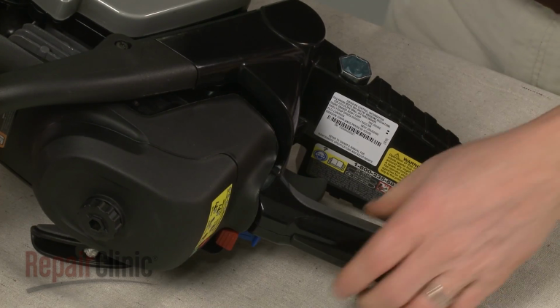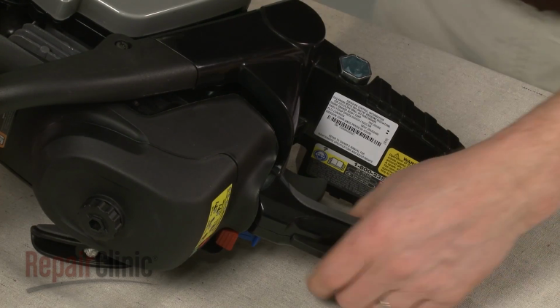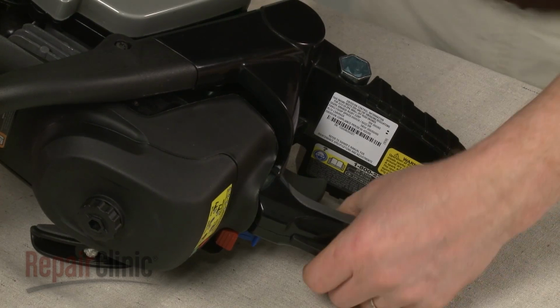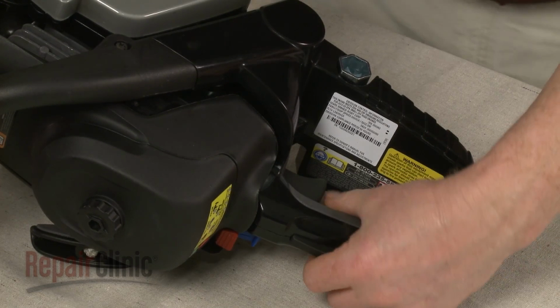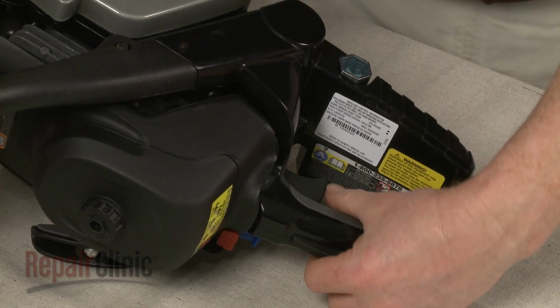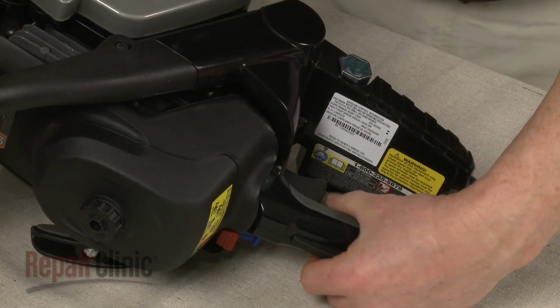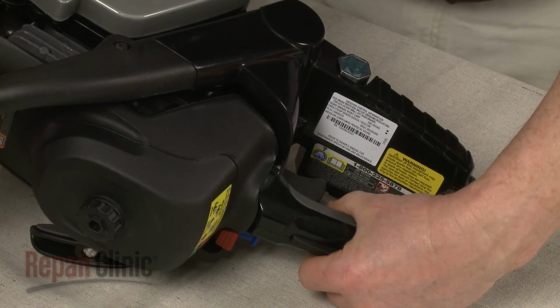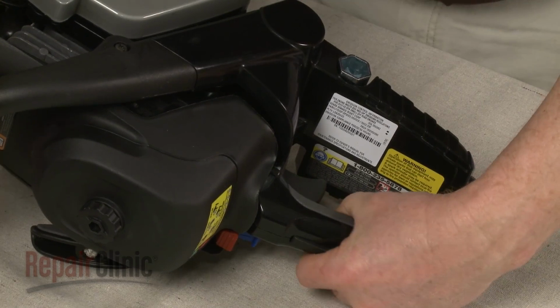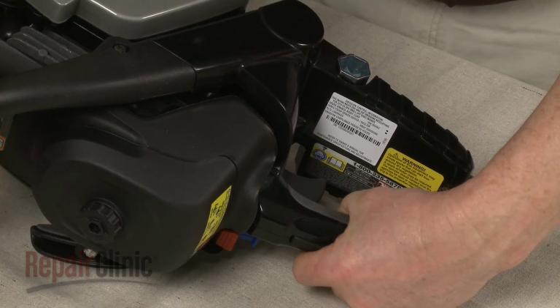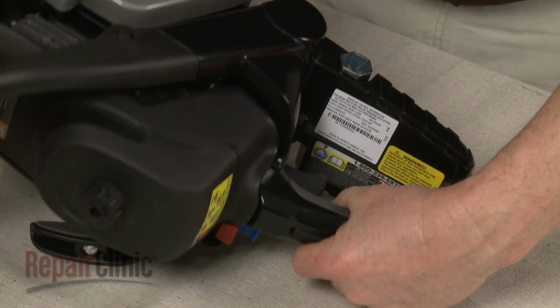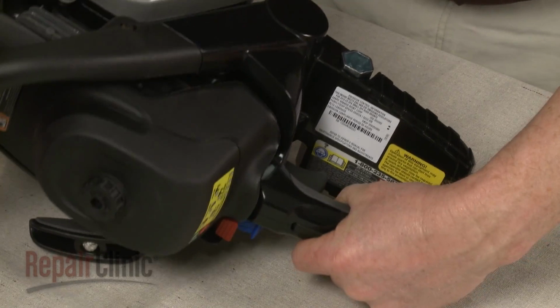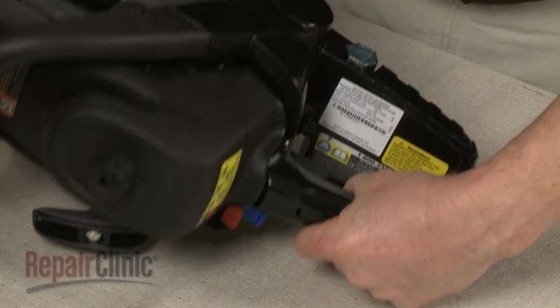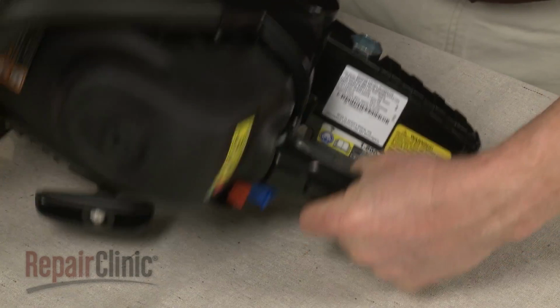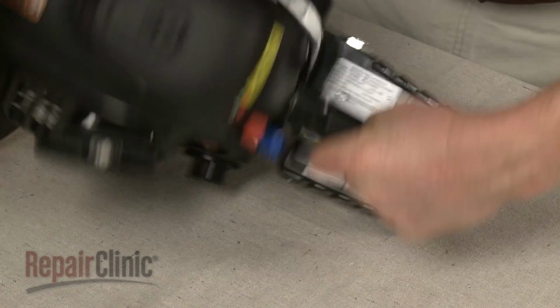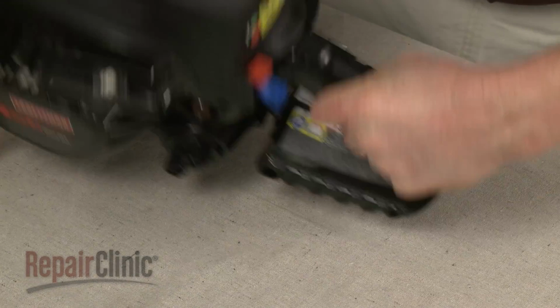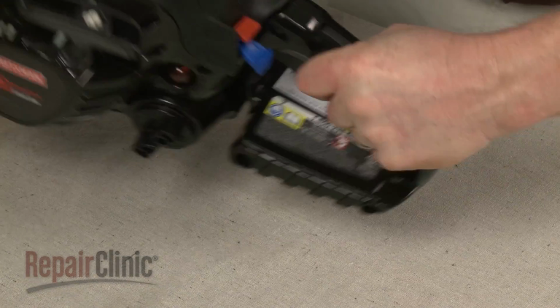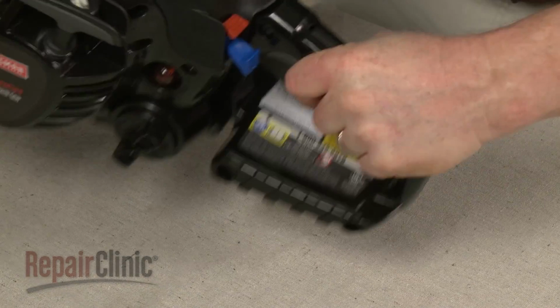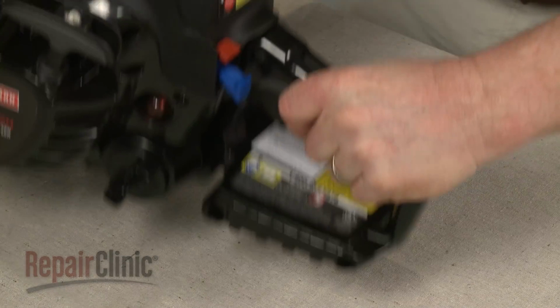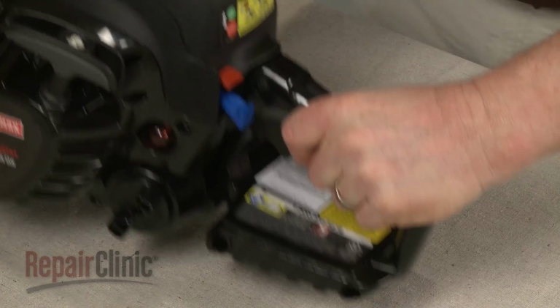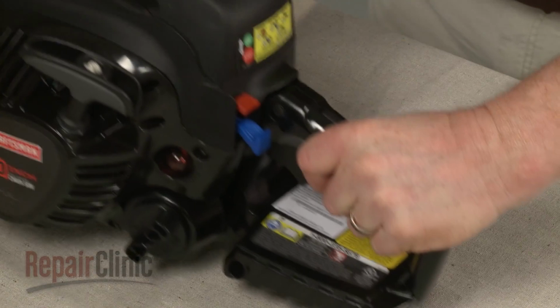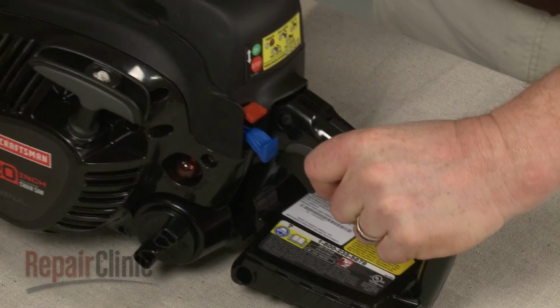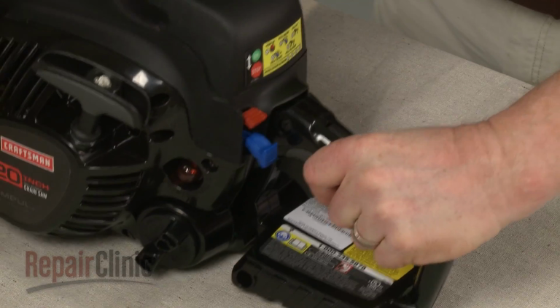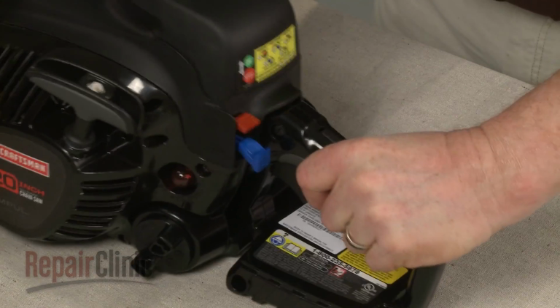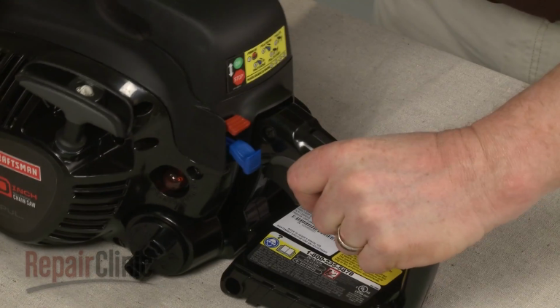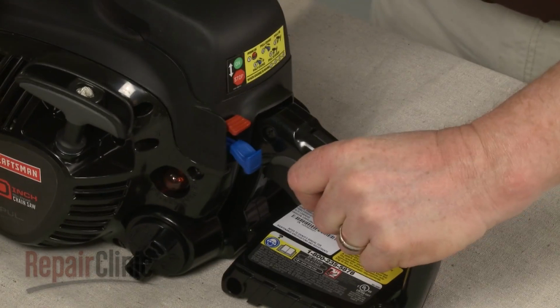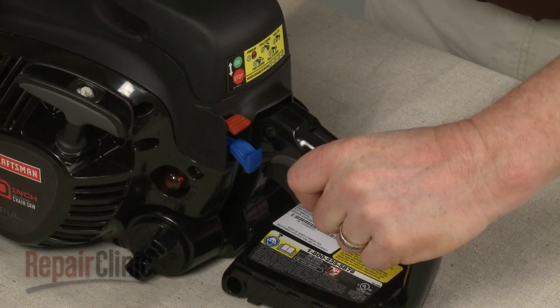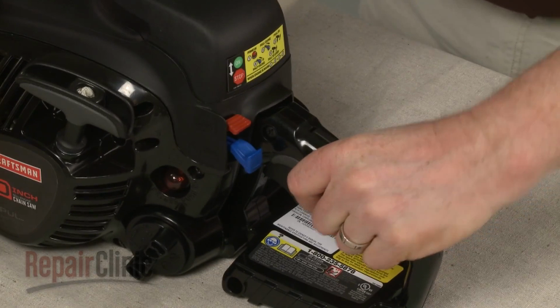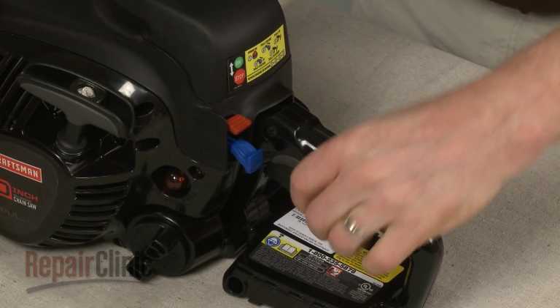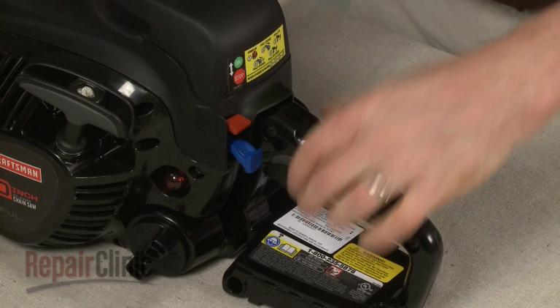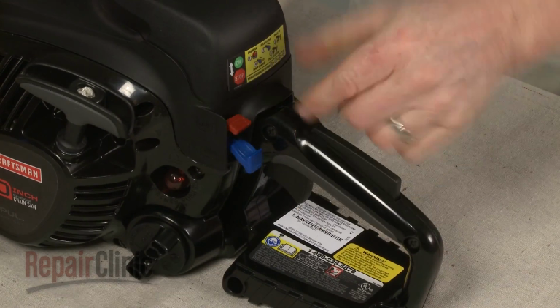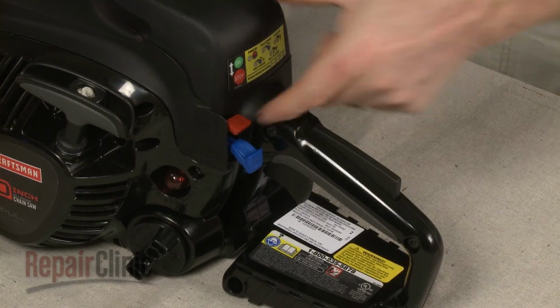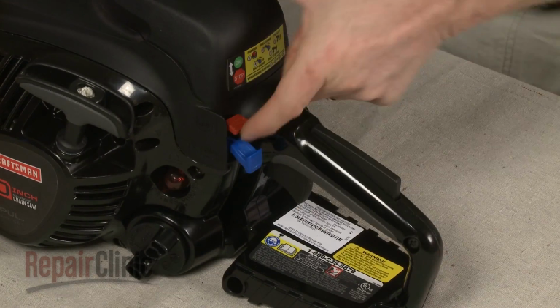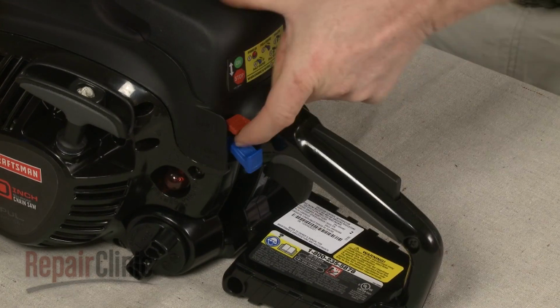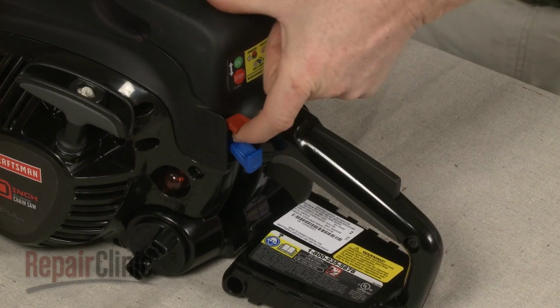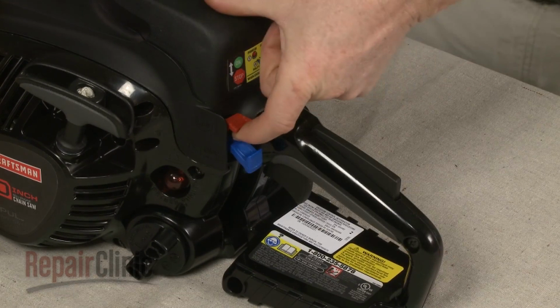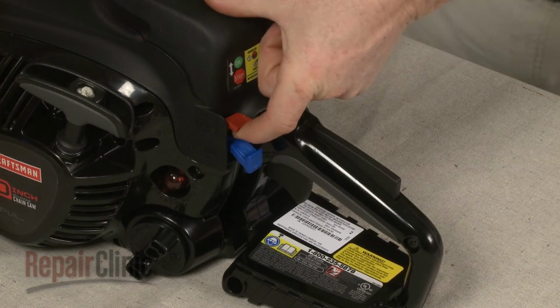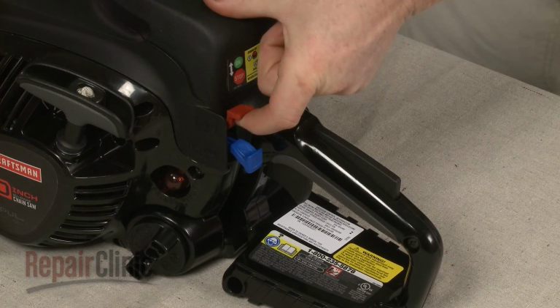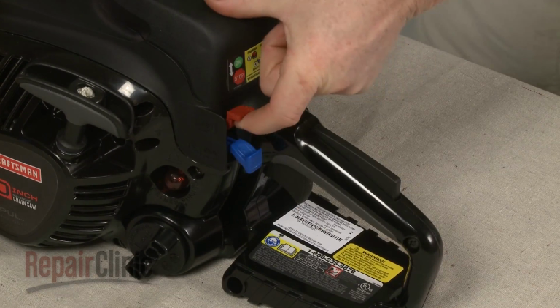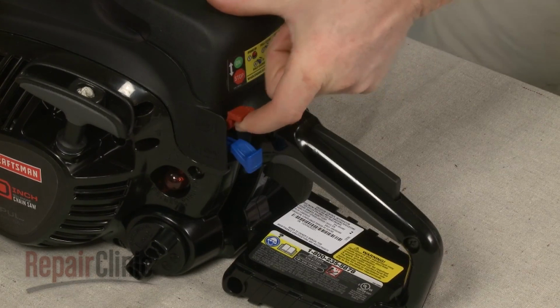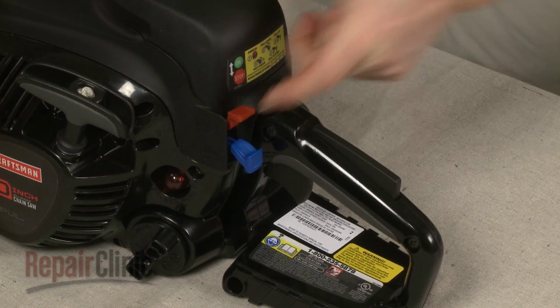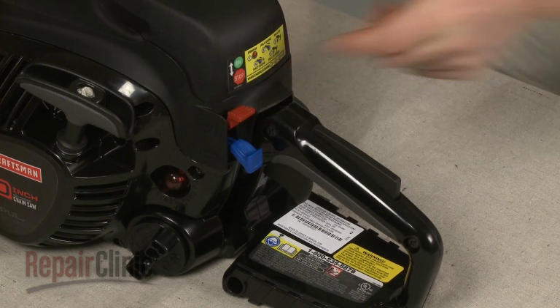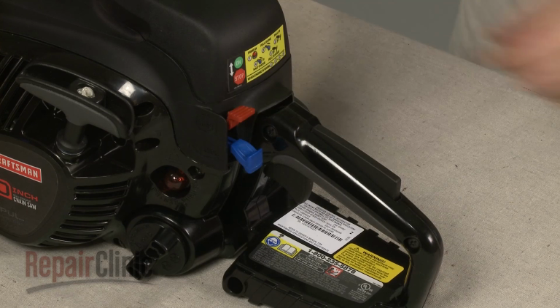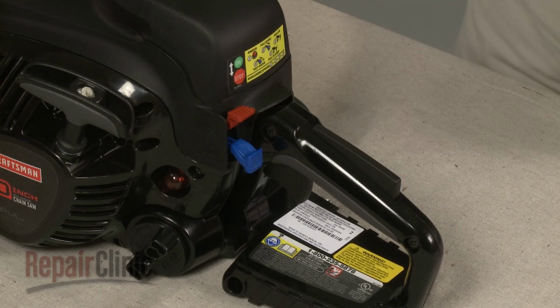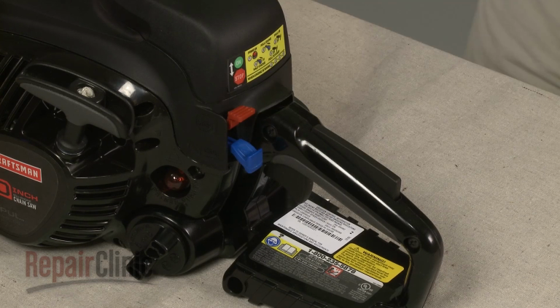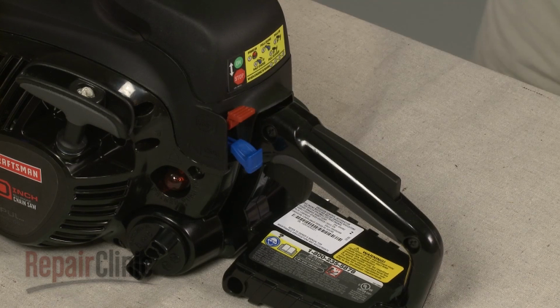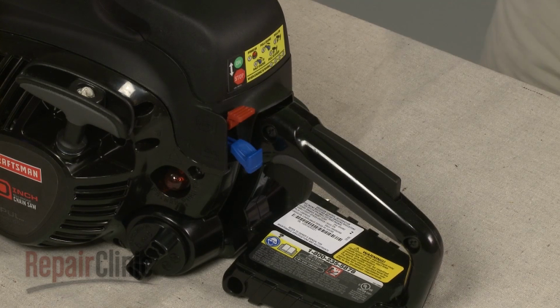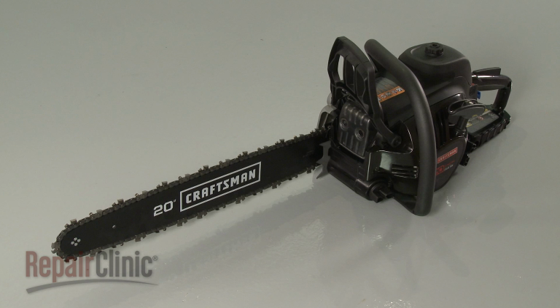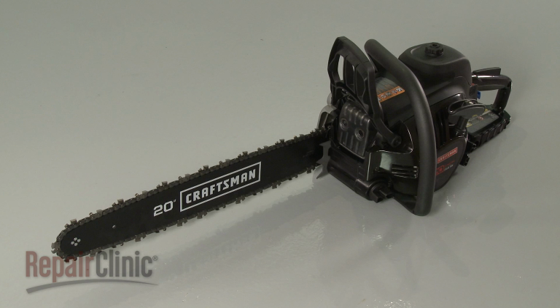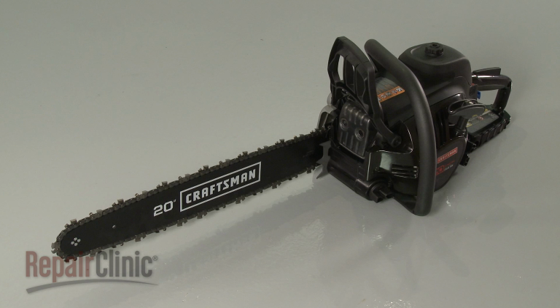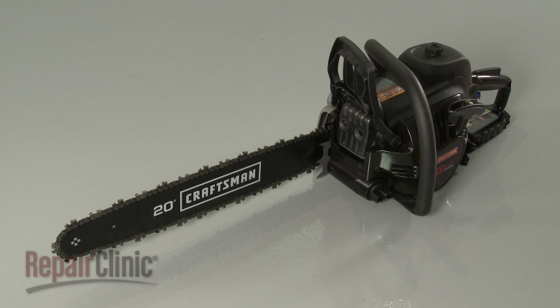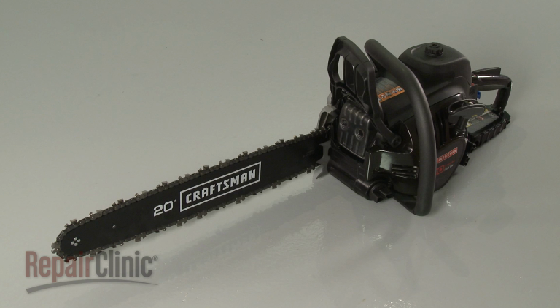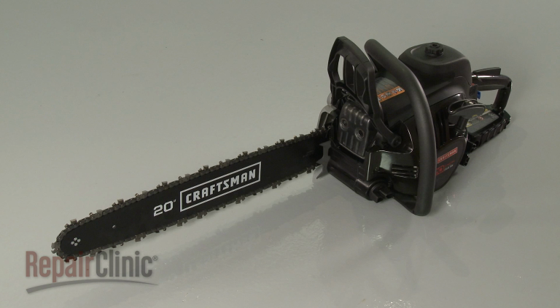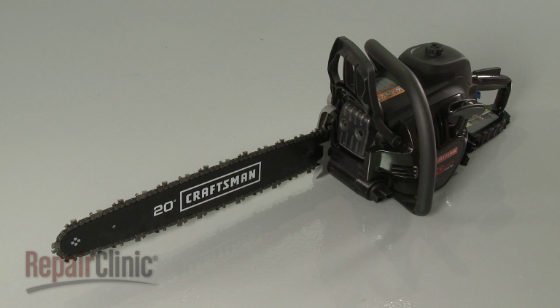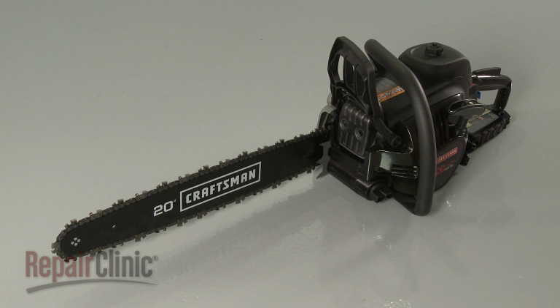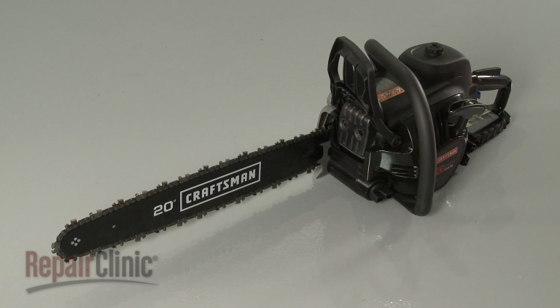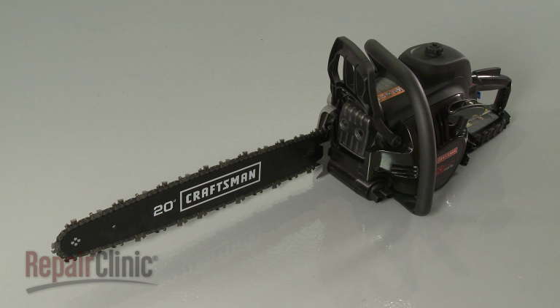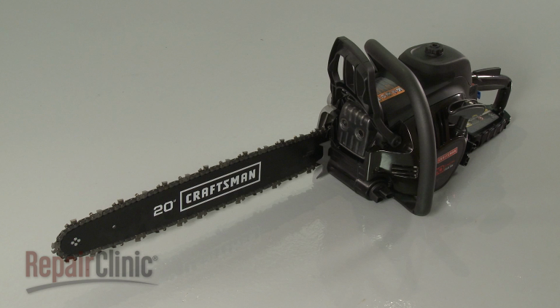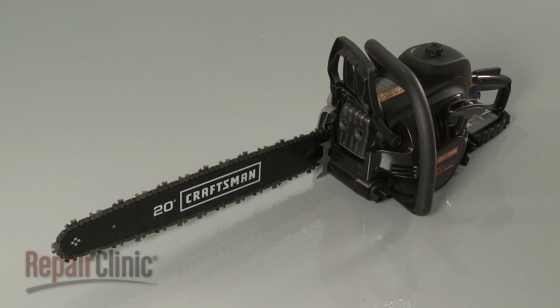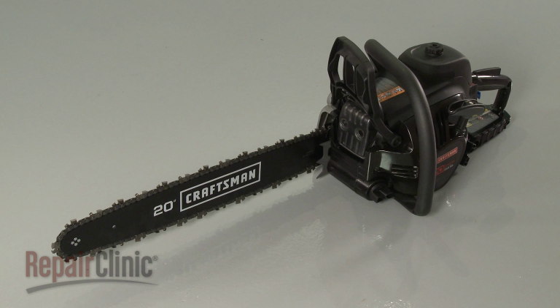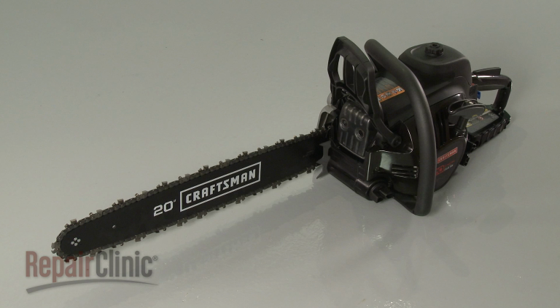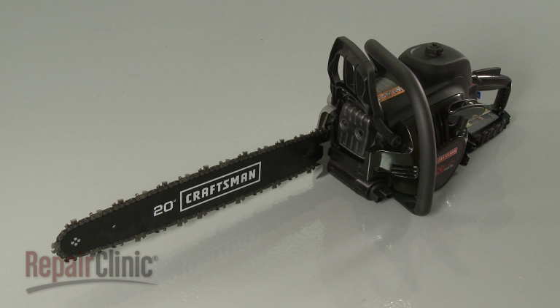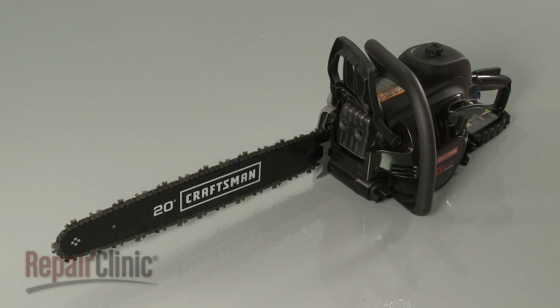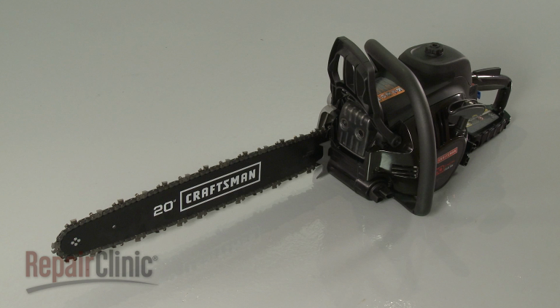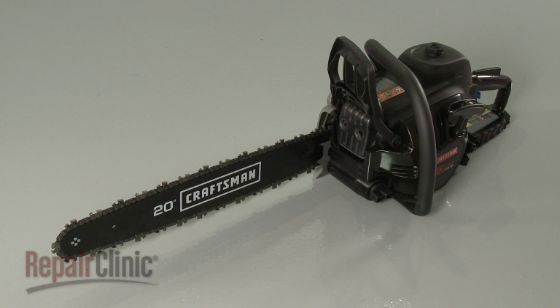With the repair completed, turn the on-off switch to the on position and your chainsaw should be ready for use.